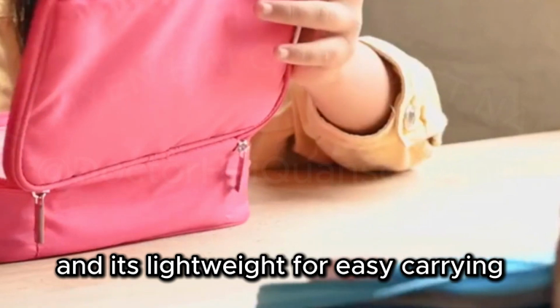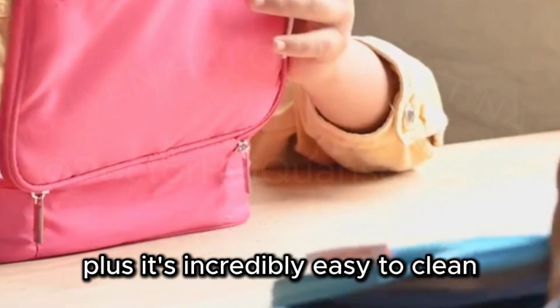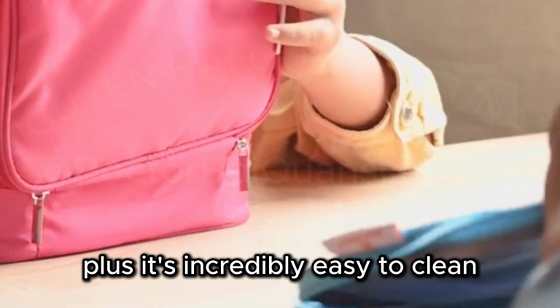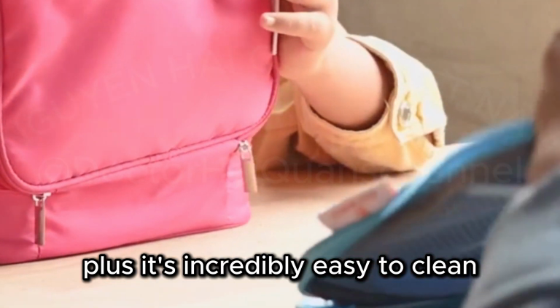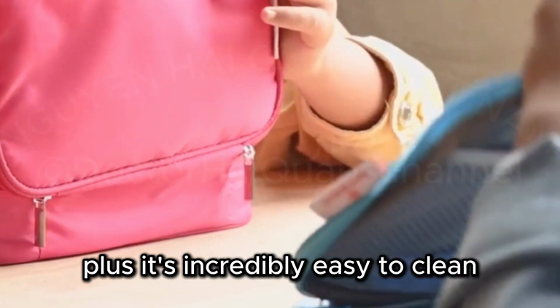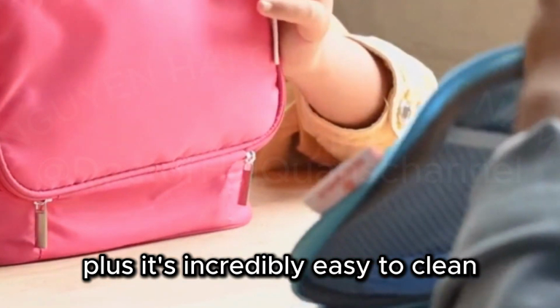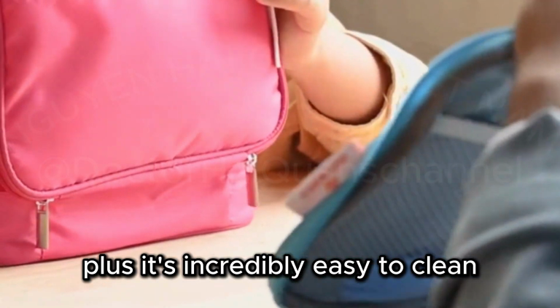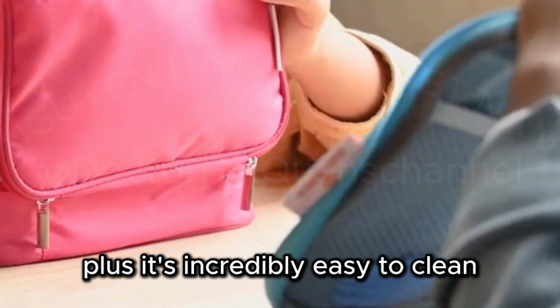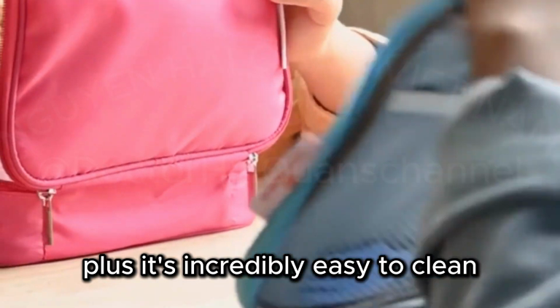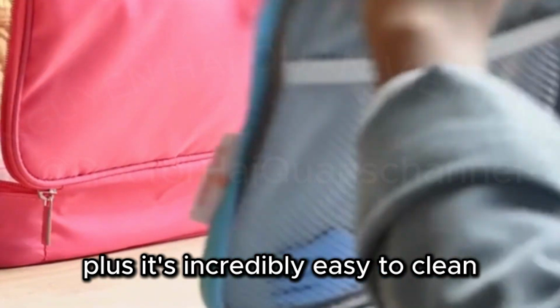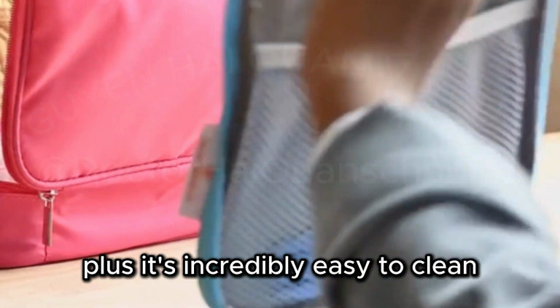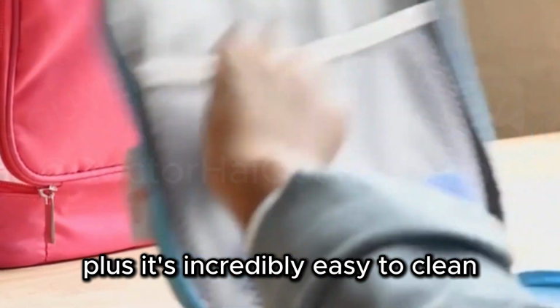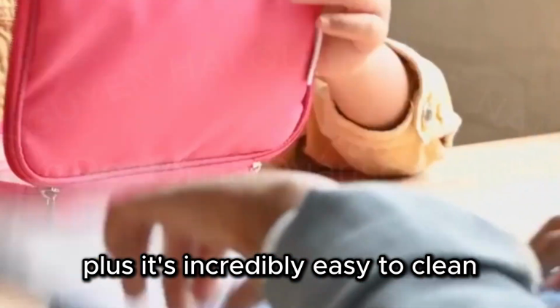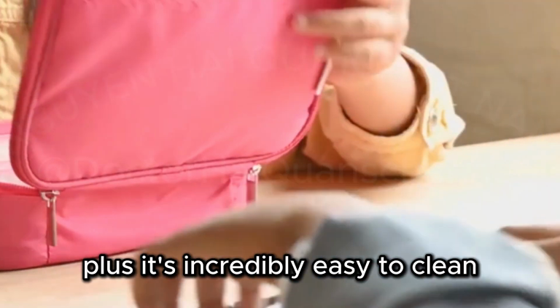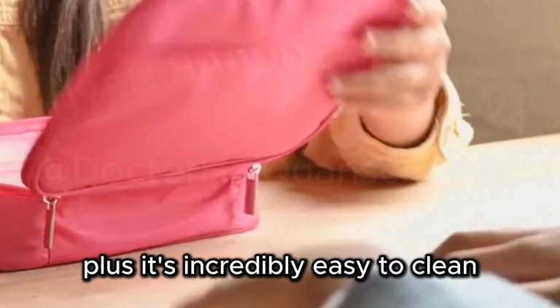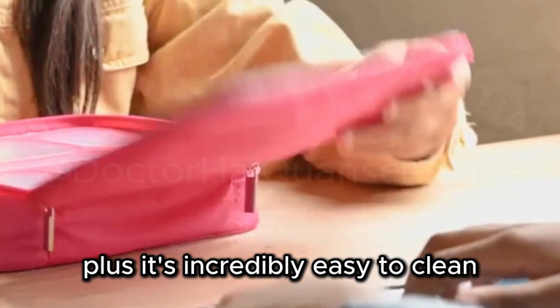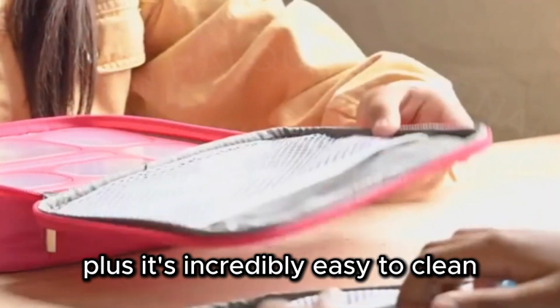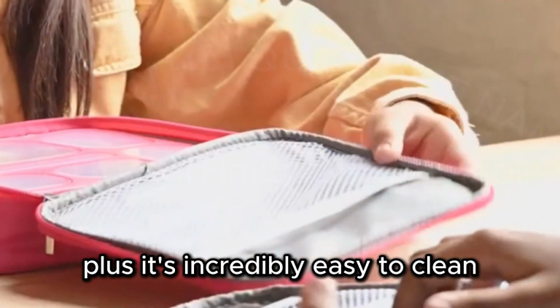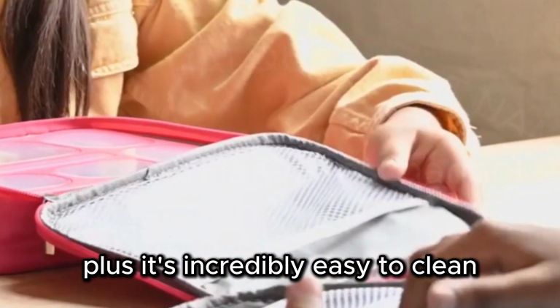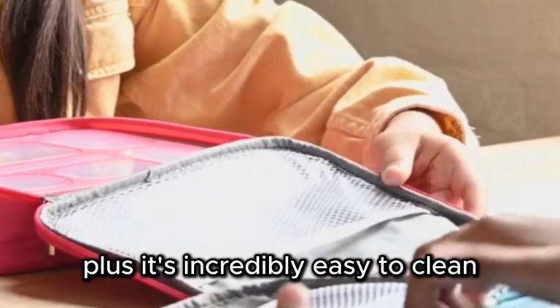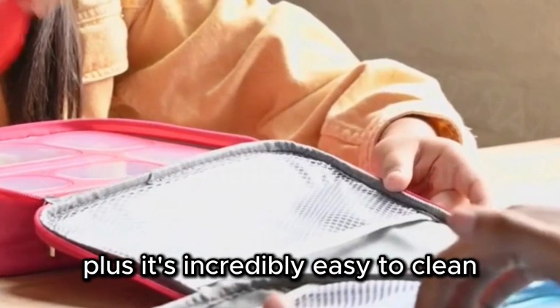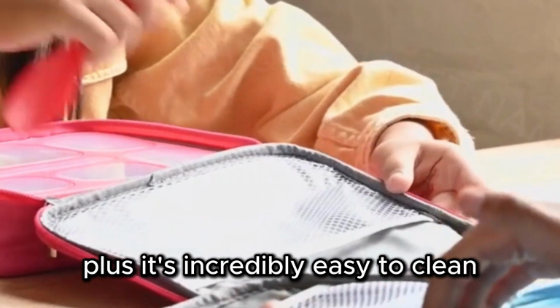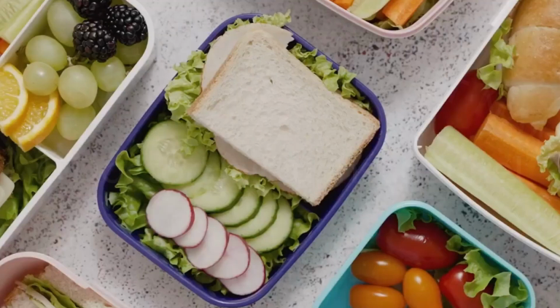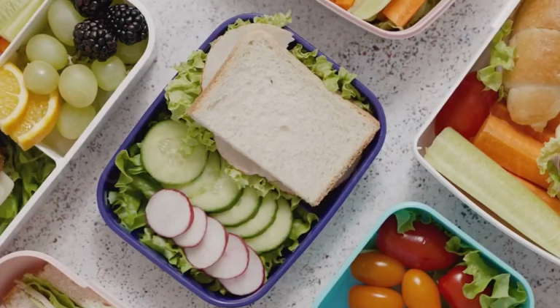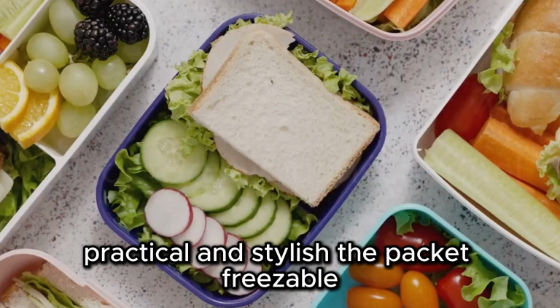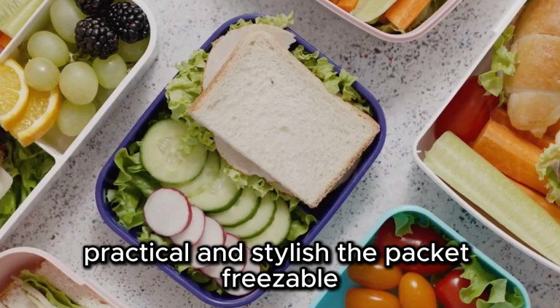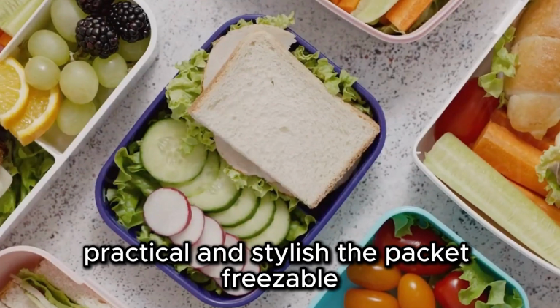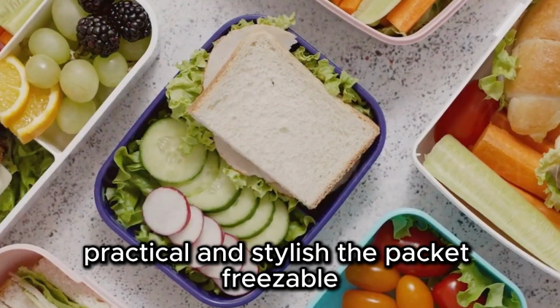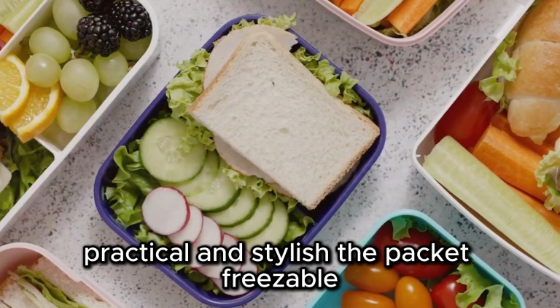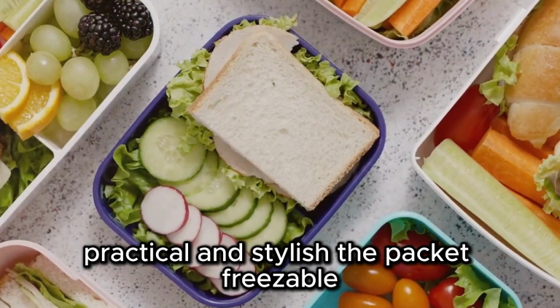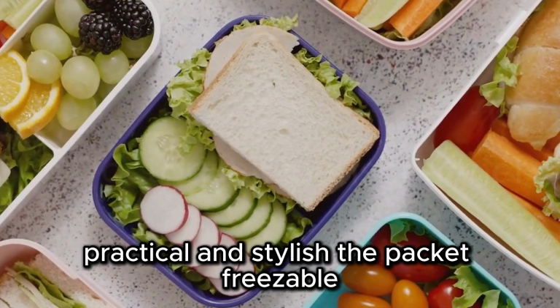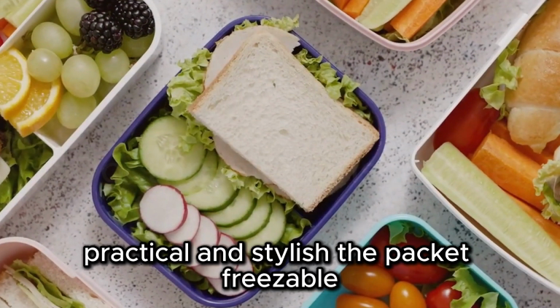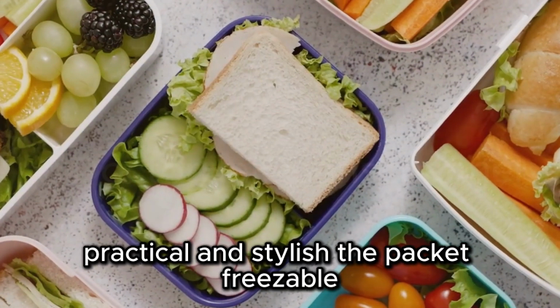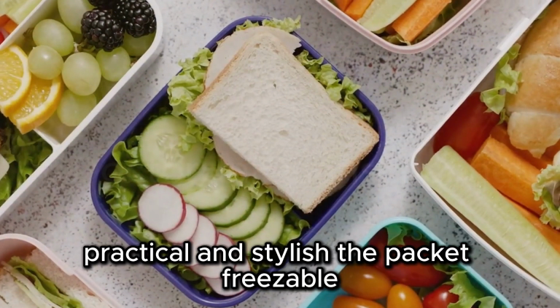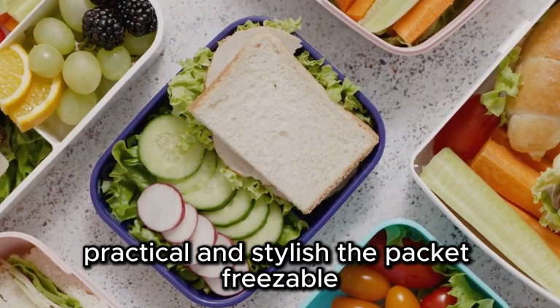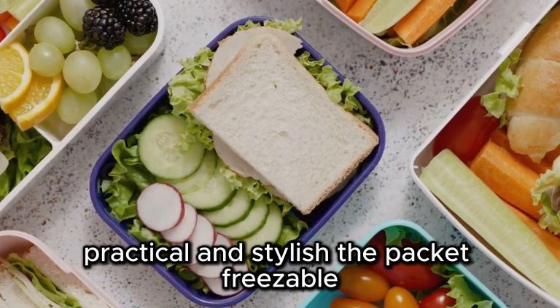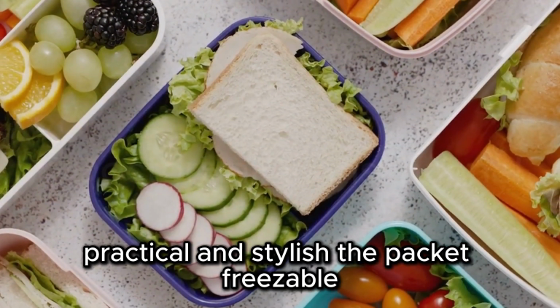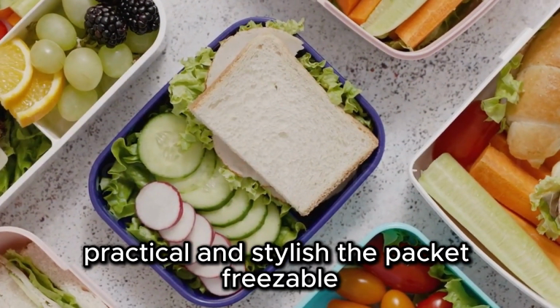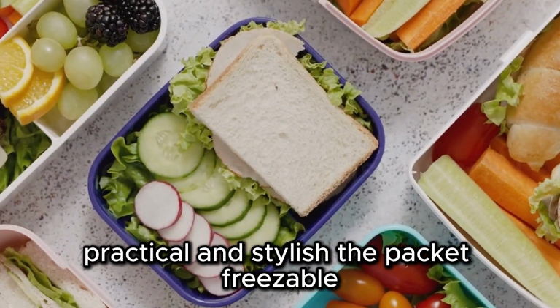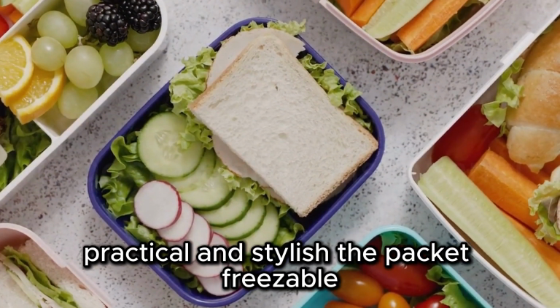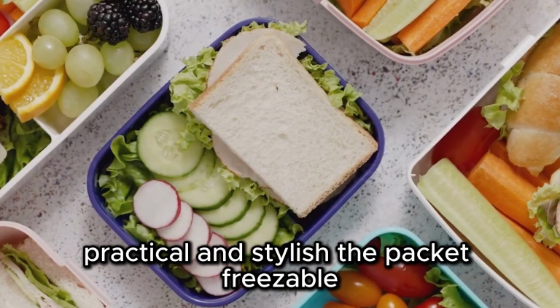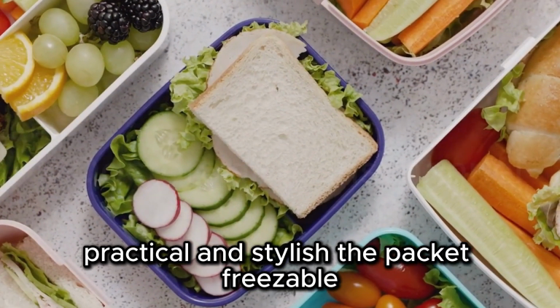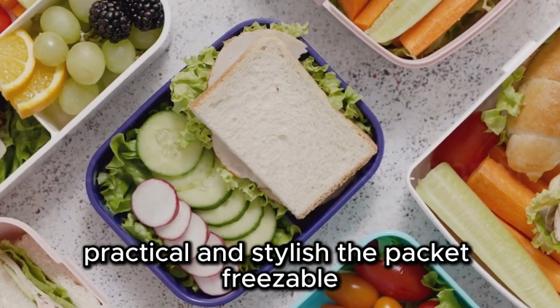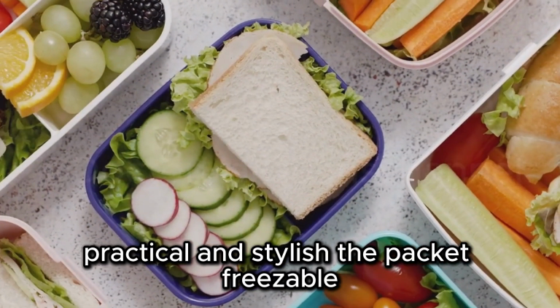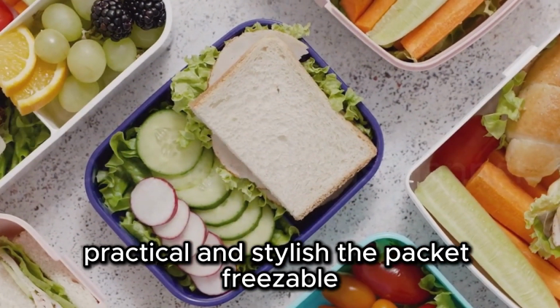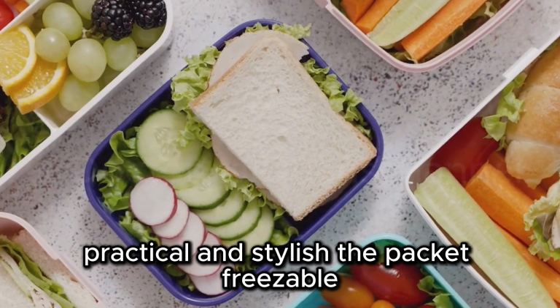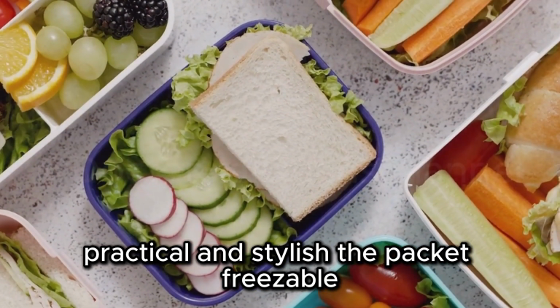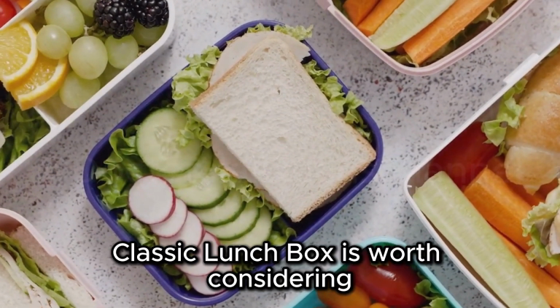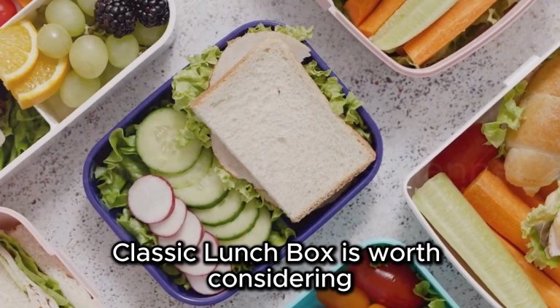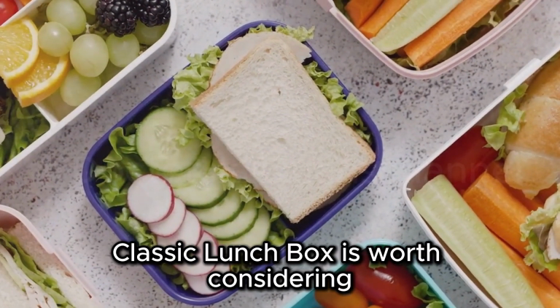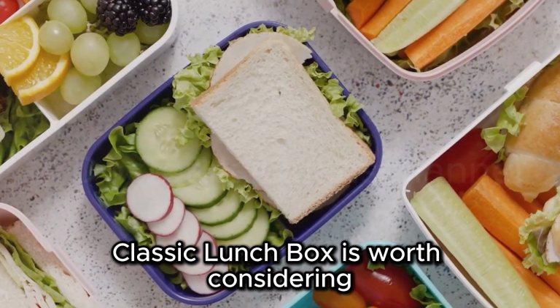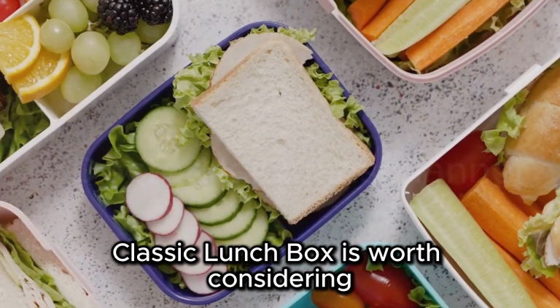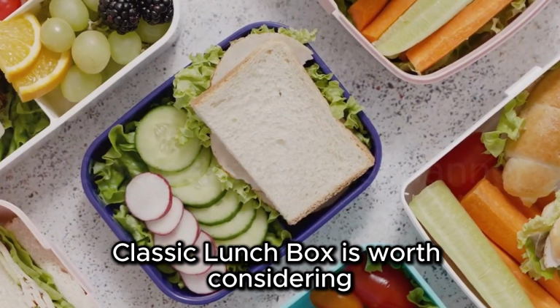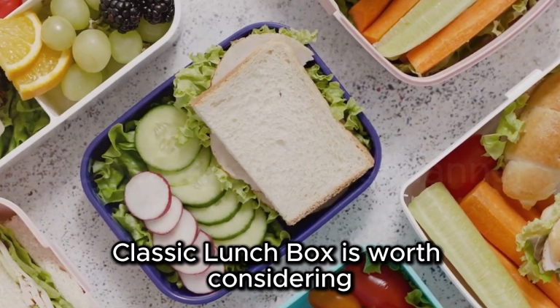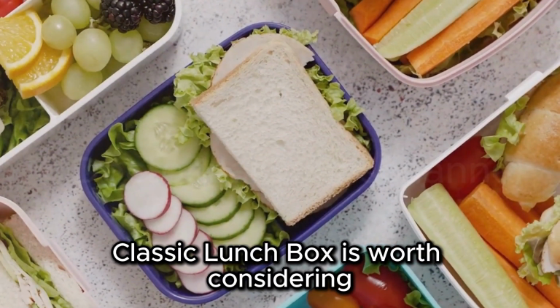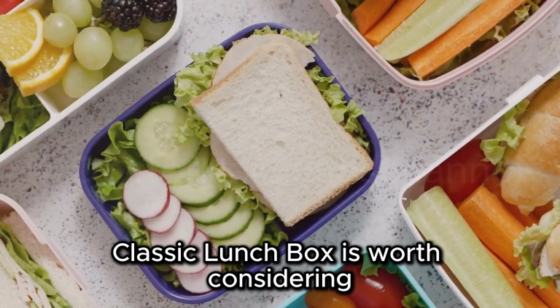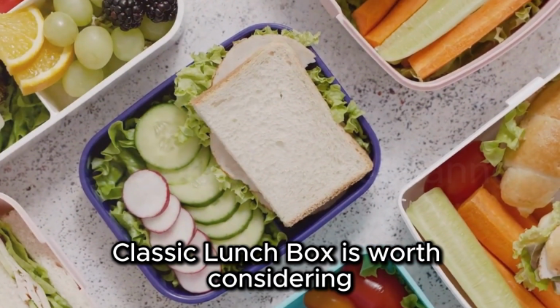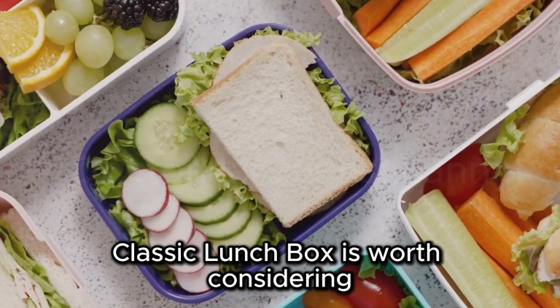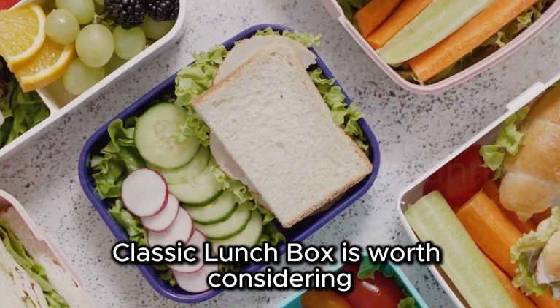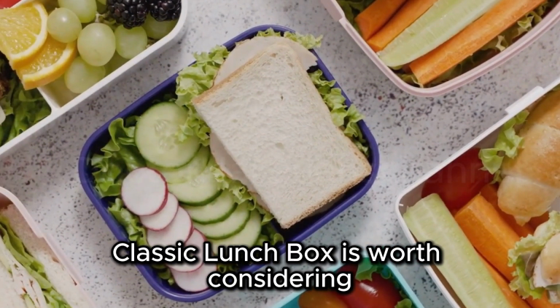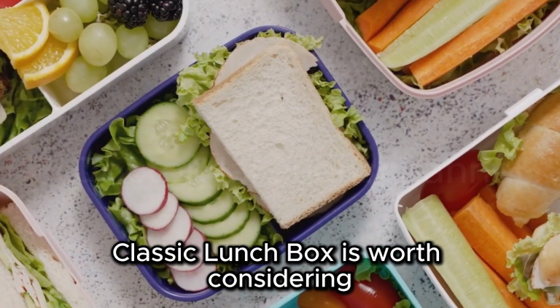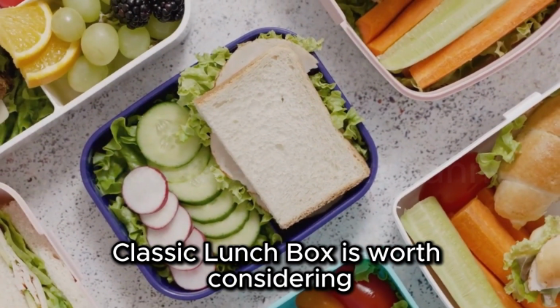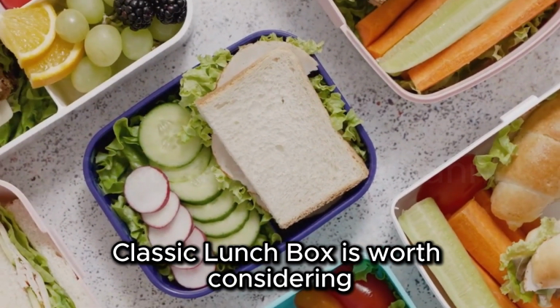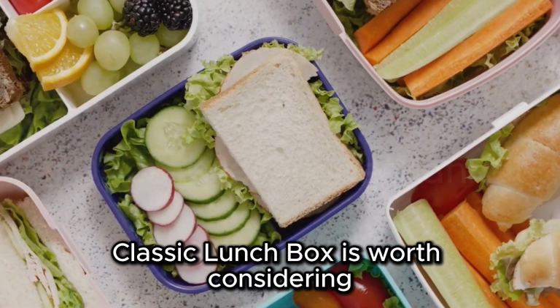Plus, it's incredibly easy to clean. Practical and stylish, the Packet Freezable Classic Lunchbox is worth considering. The foldable design allows for compact storage and it's lightweight for easy carrying.